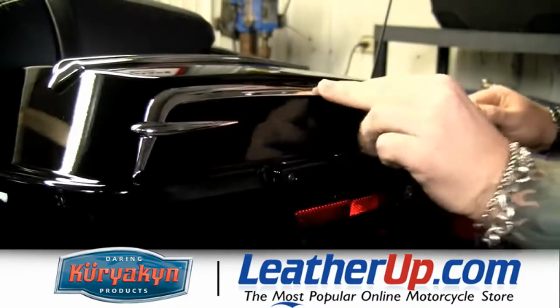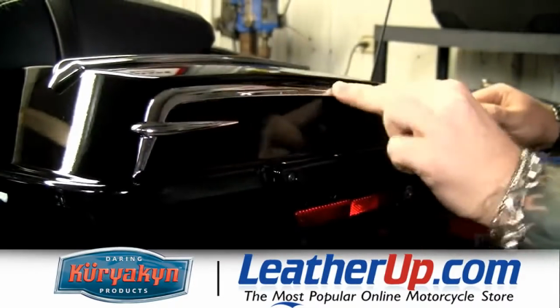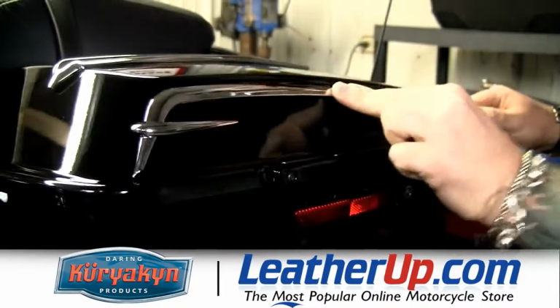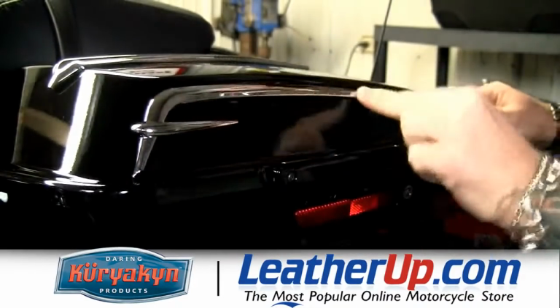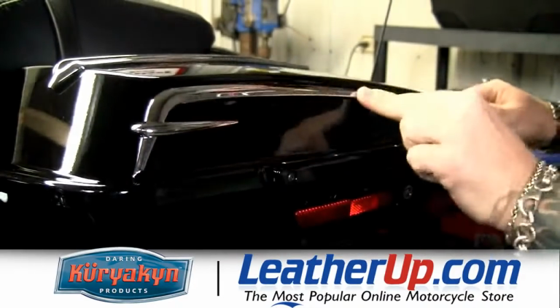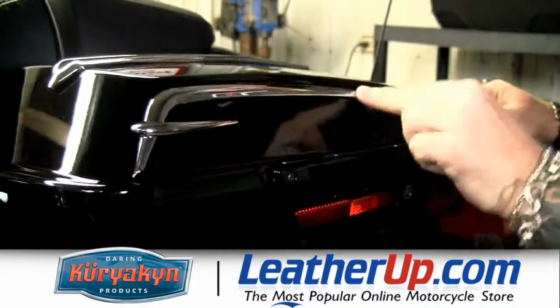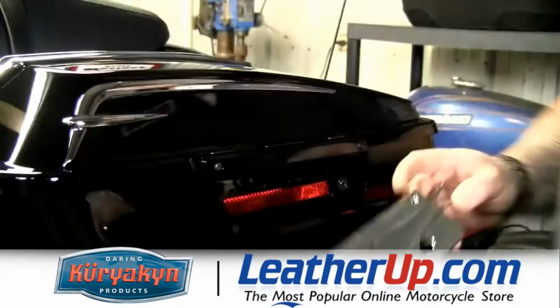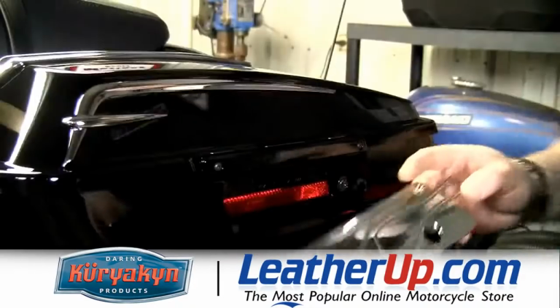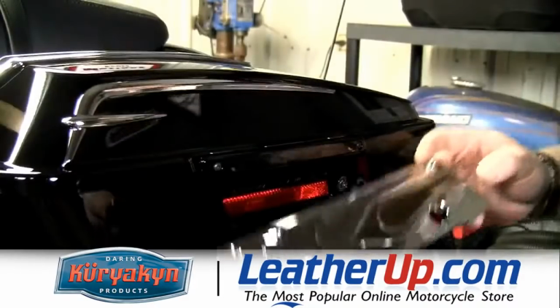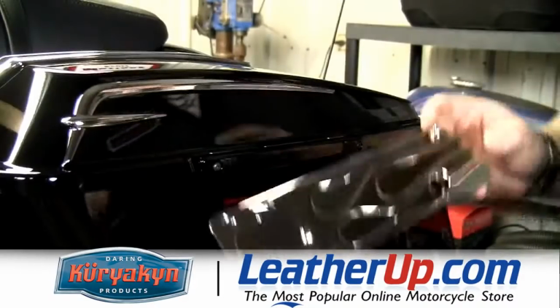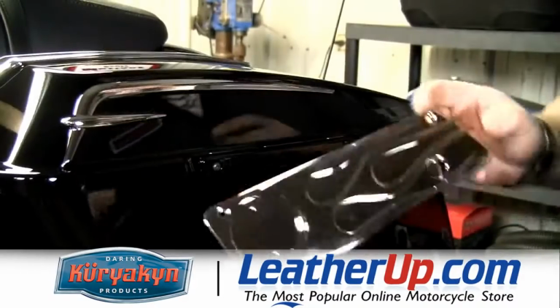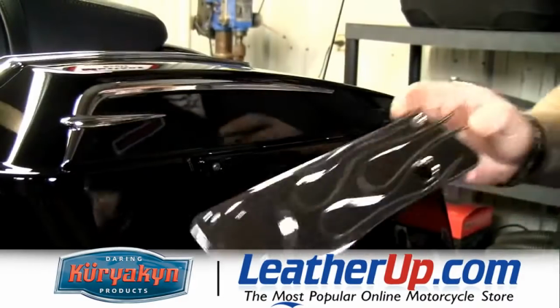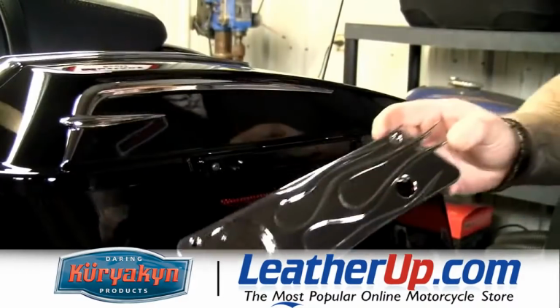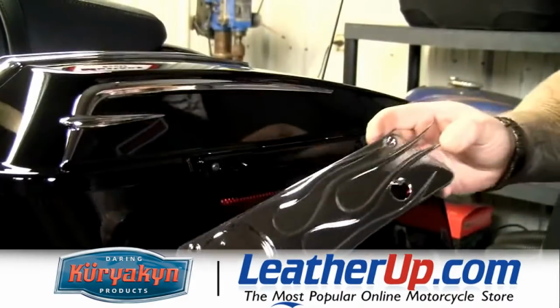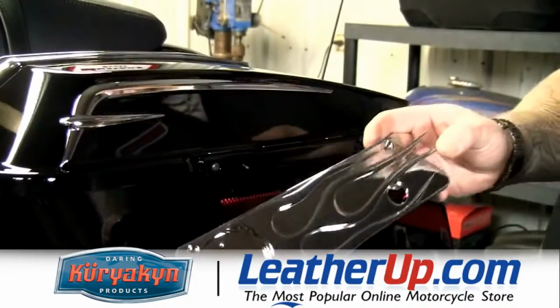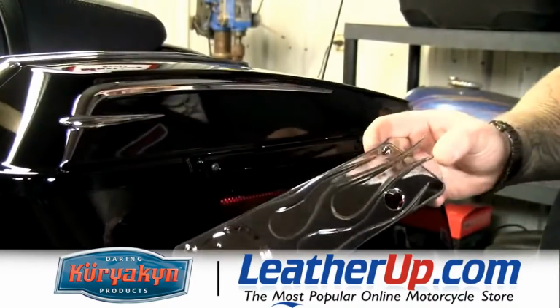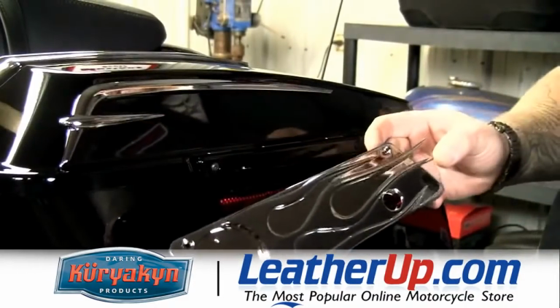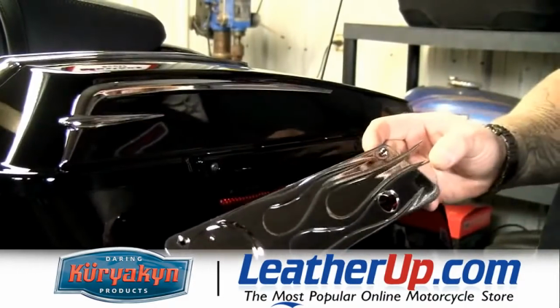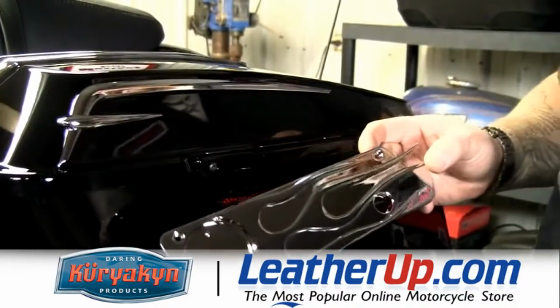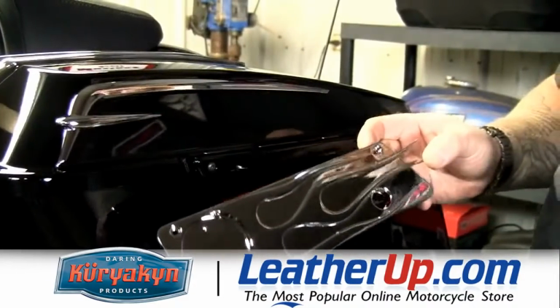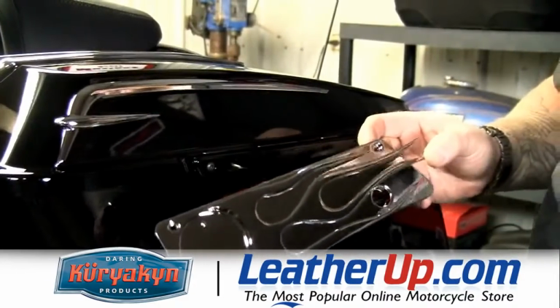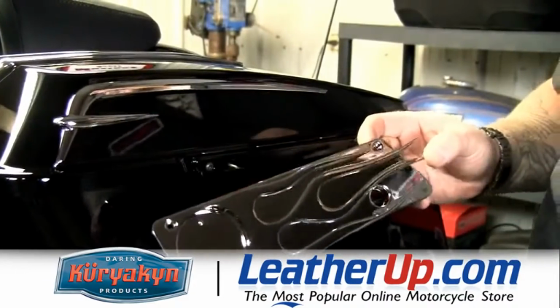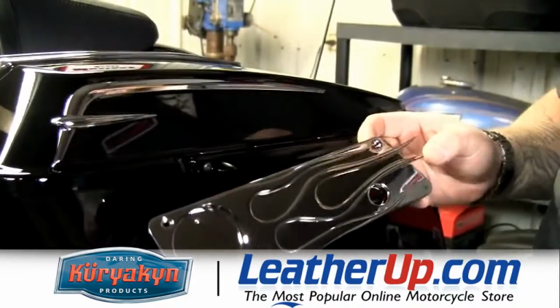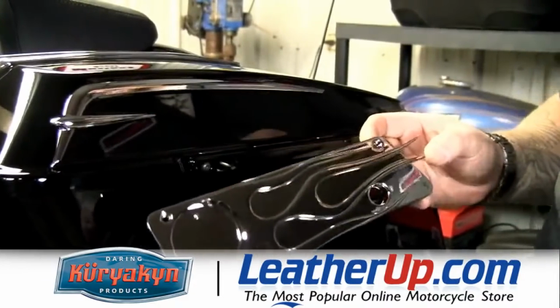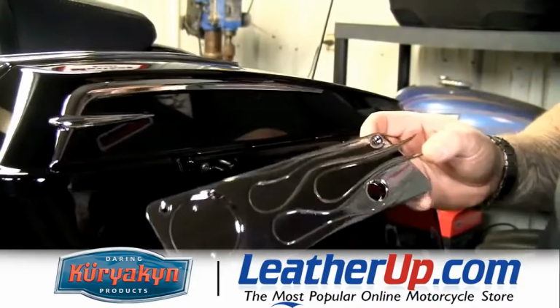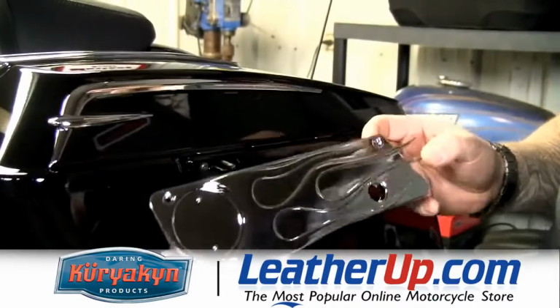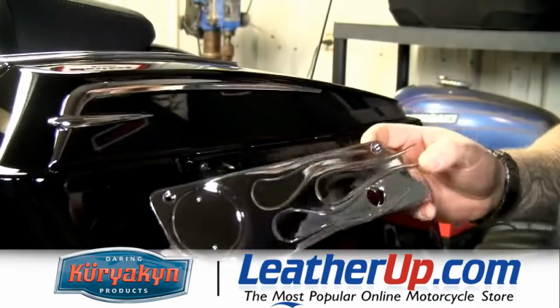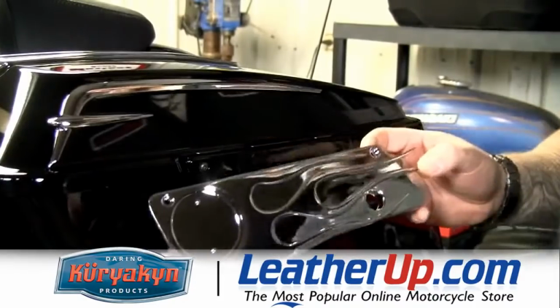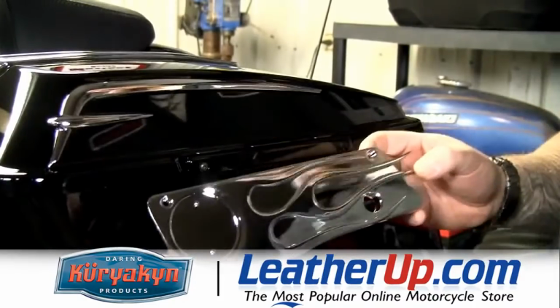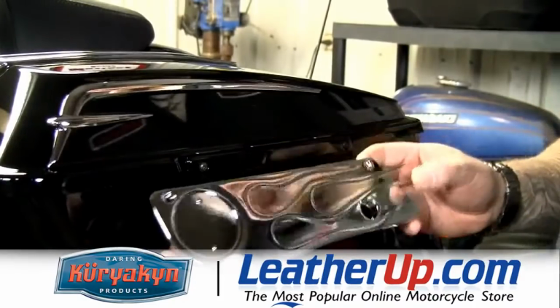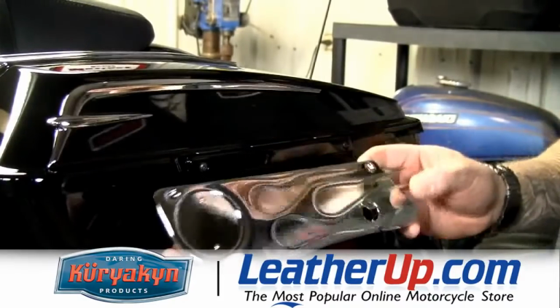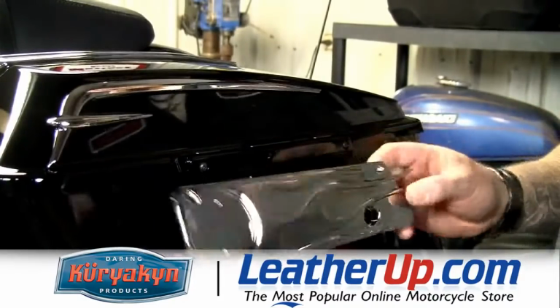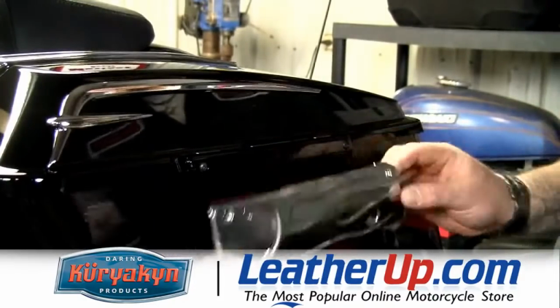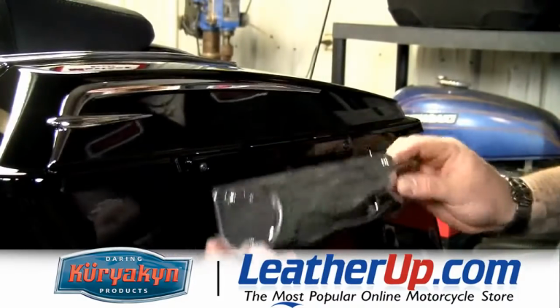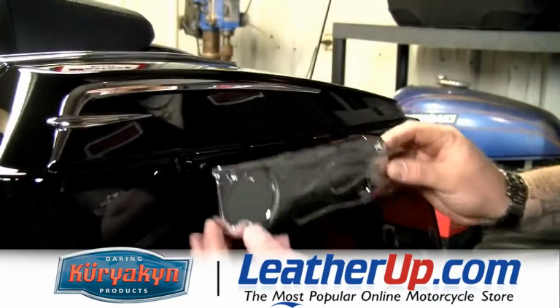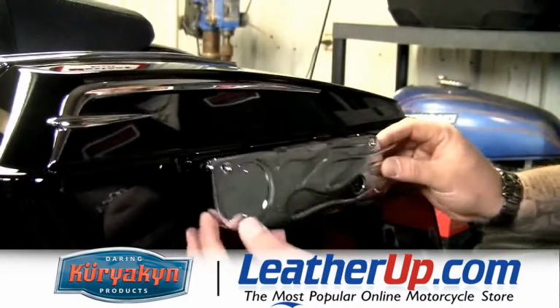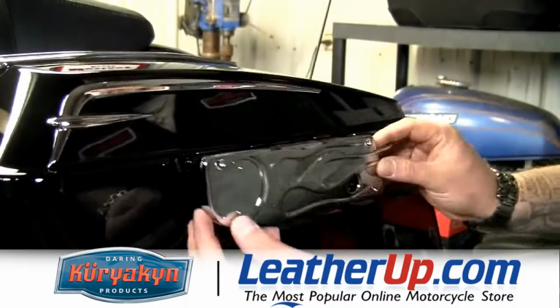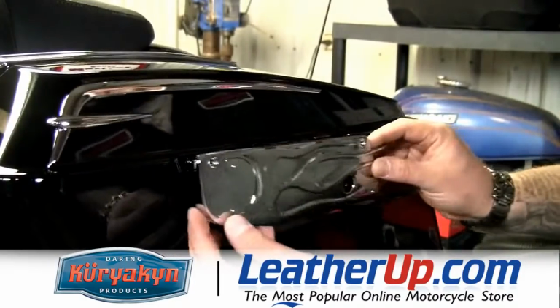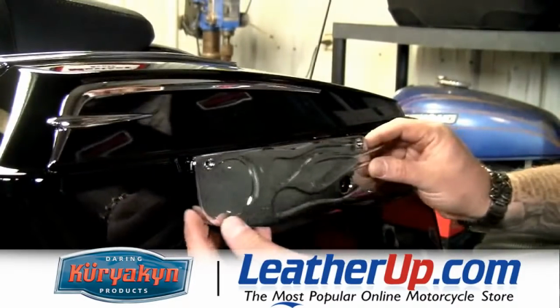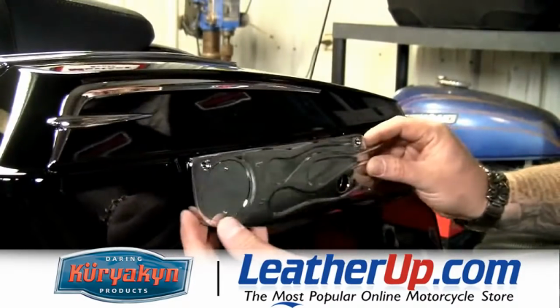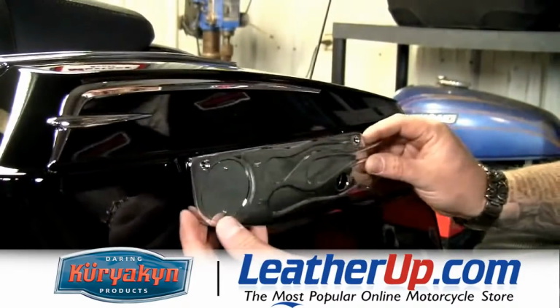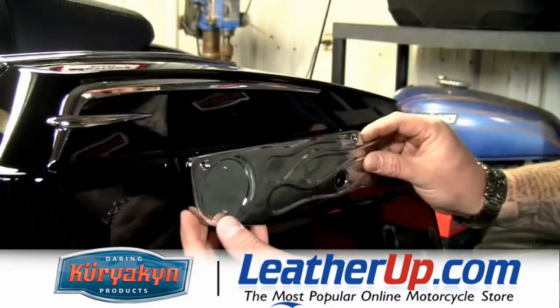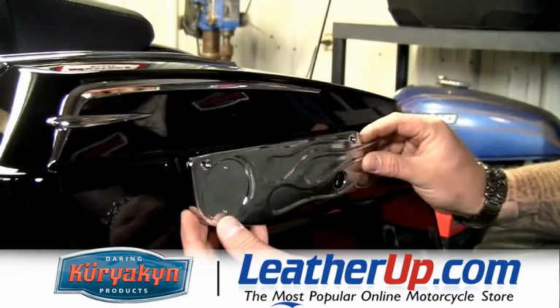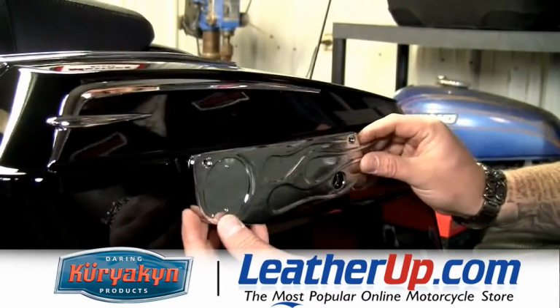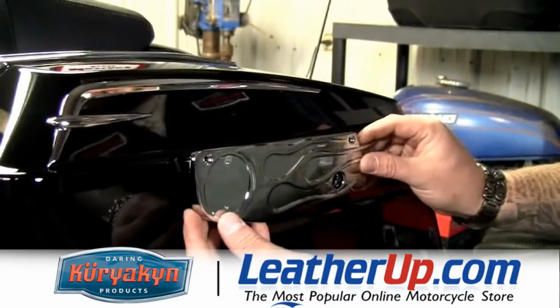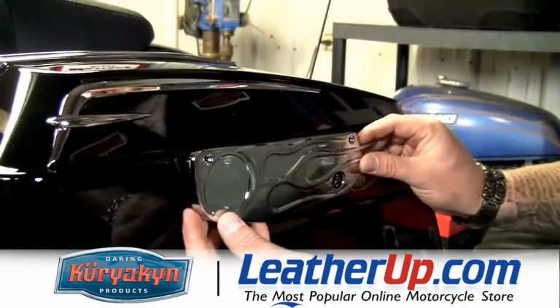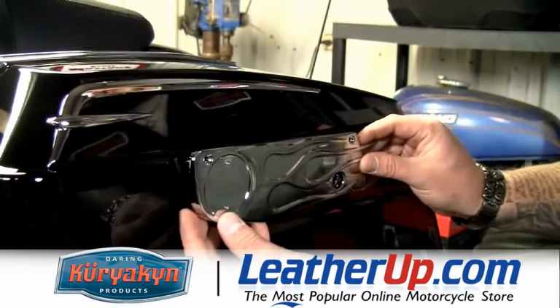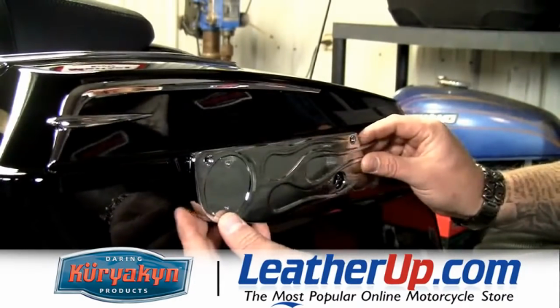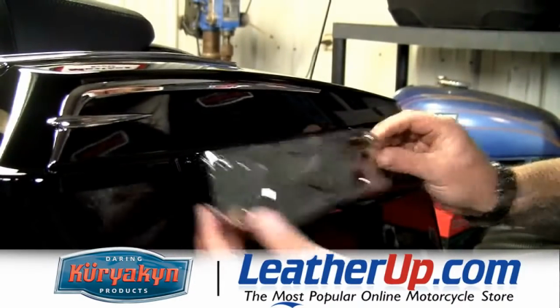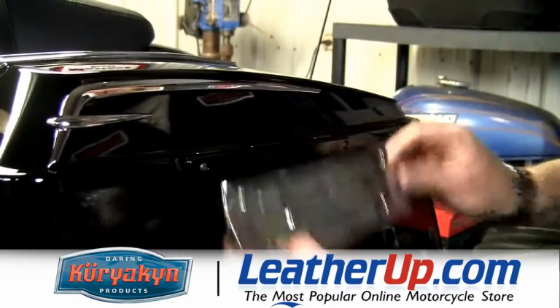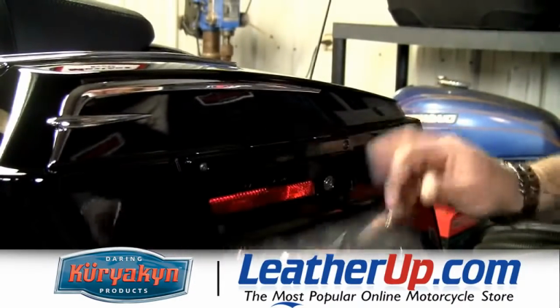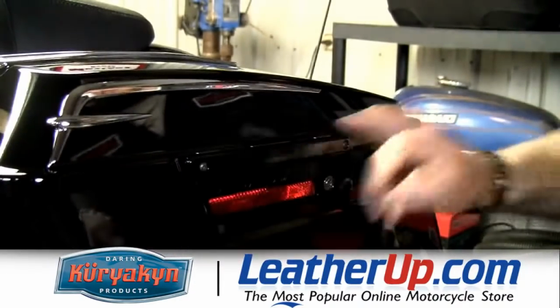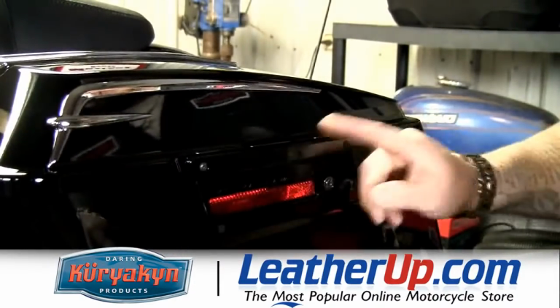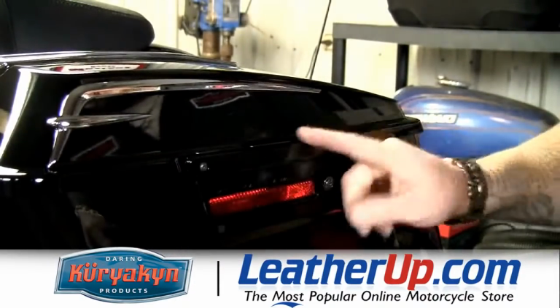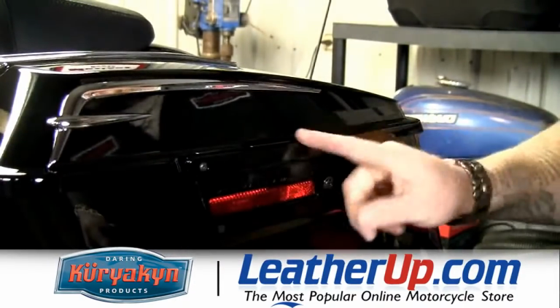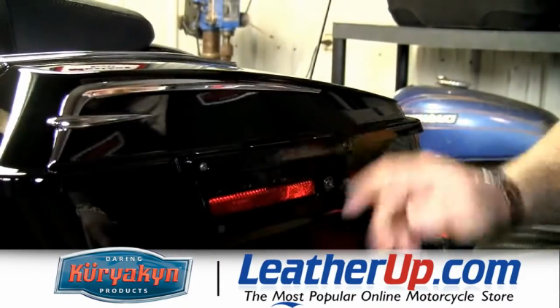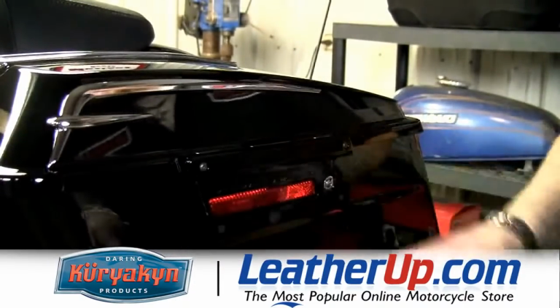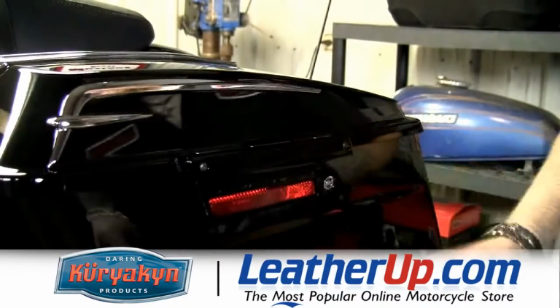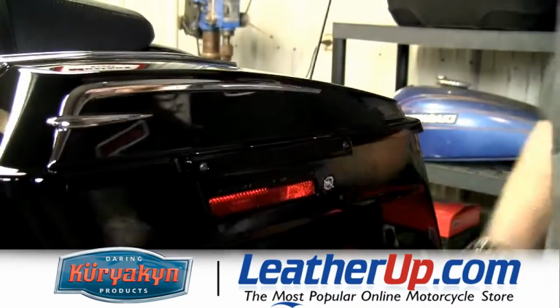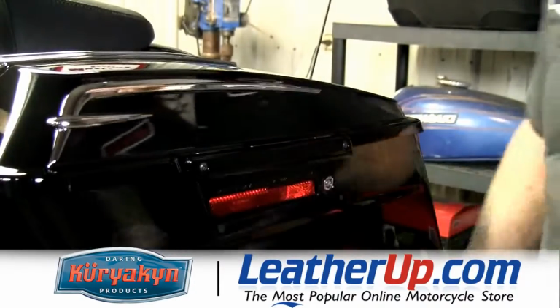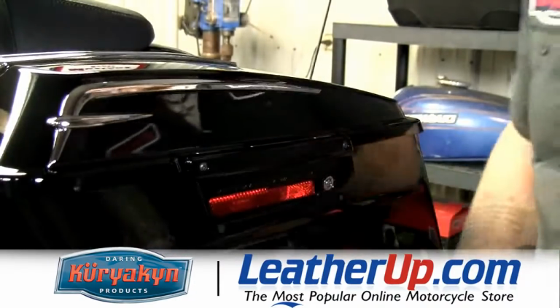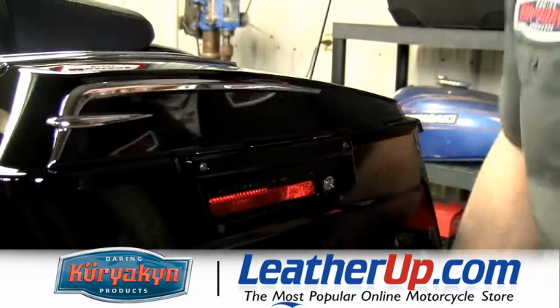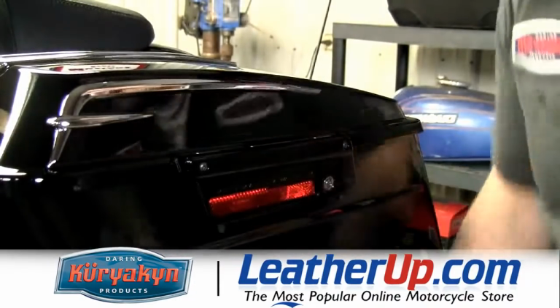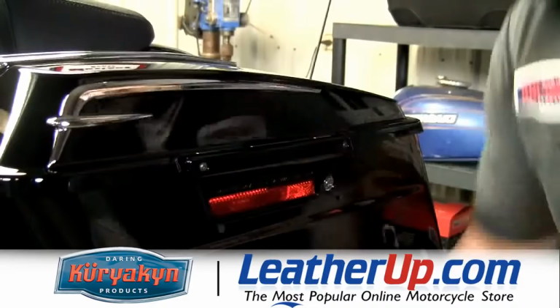Now the final piece we're going to install is these flame saddlebag latch accents, which are going to mount right onto here, but first we've got to take these black ones off.